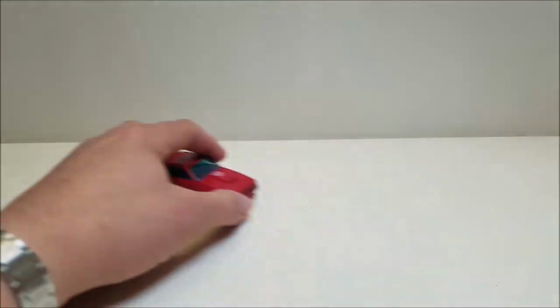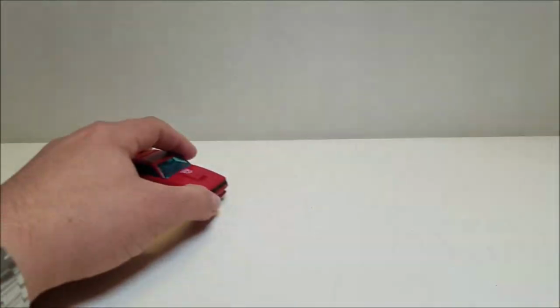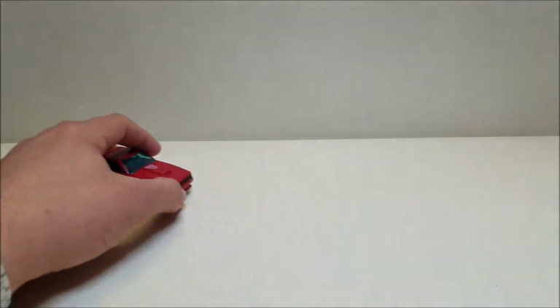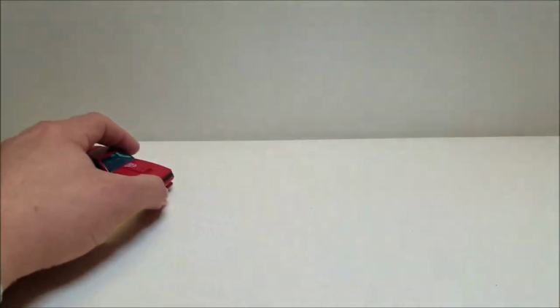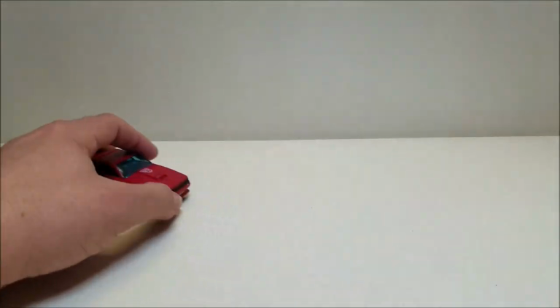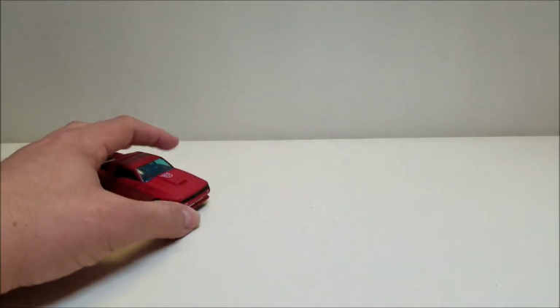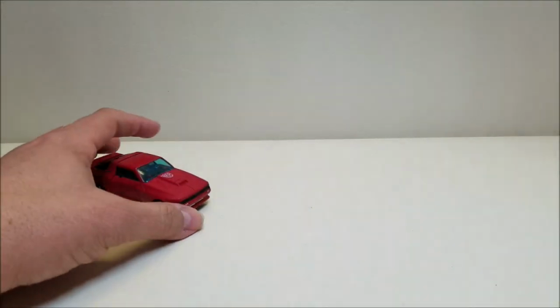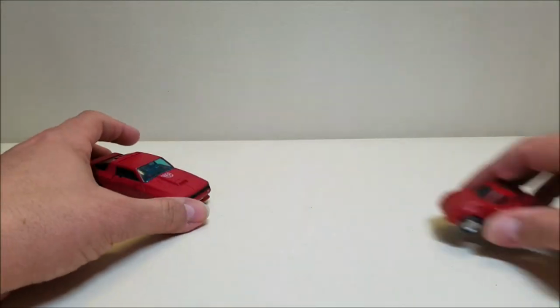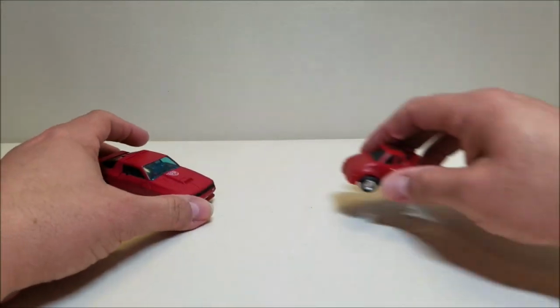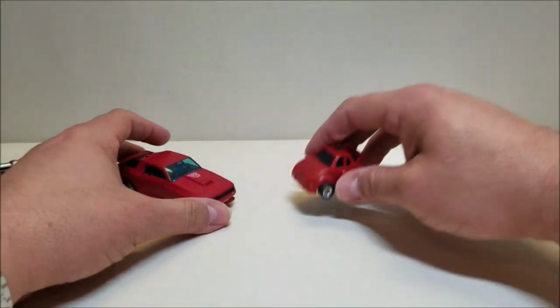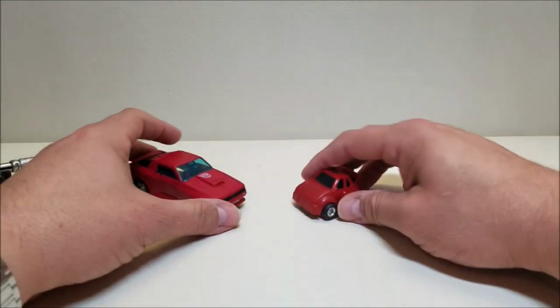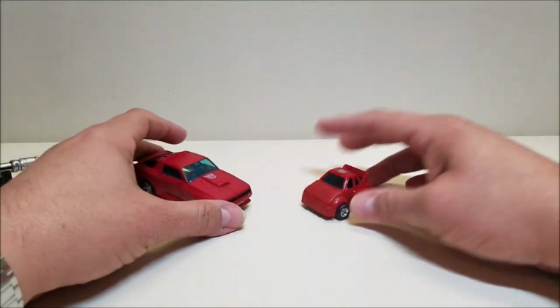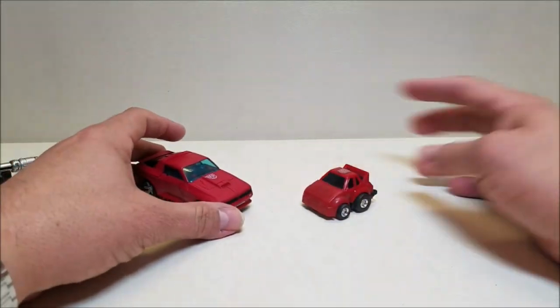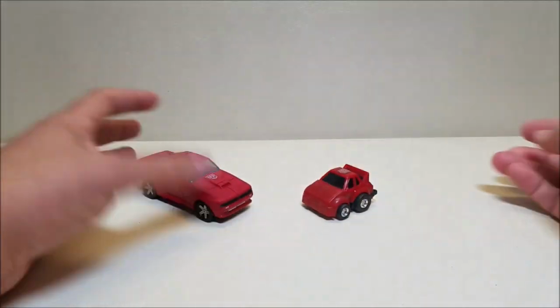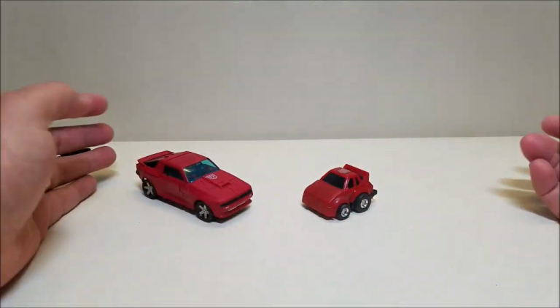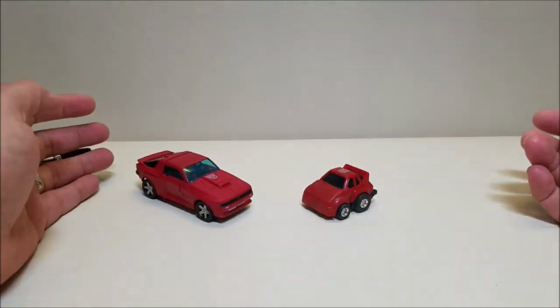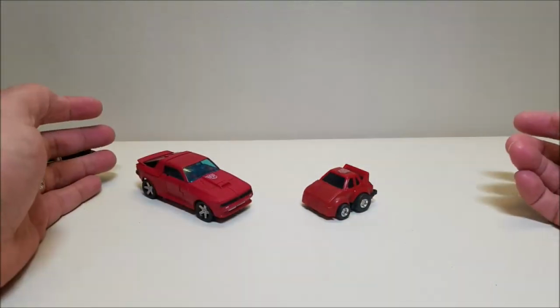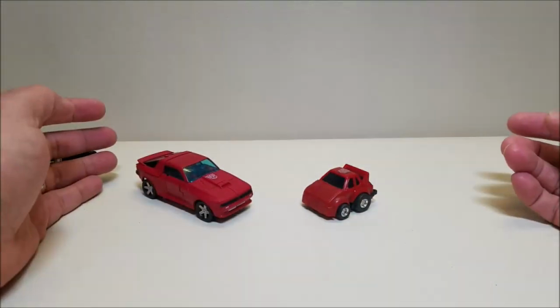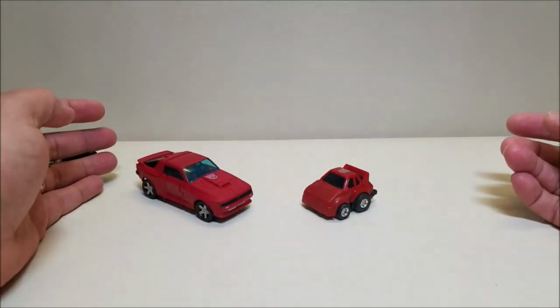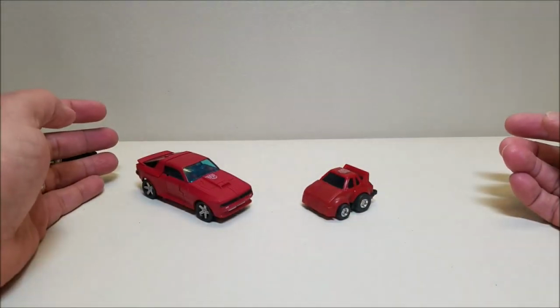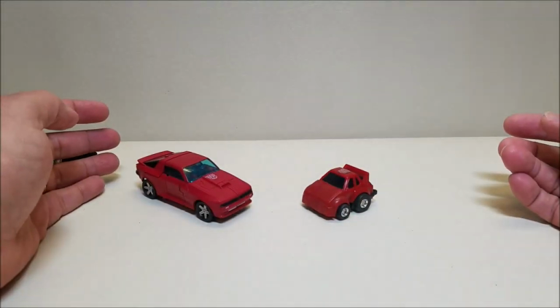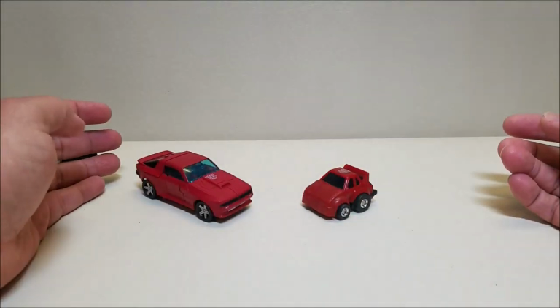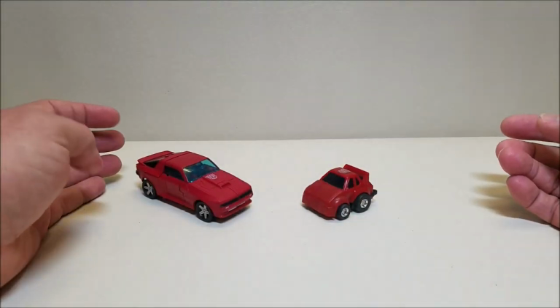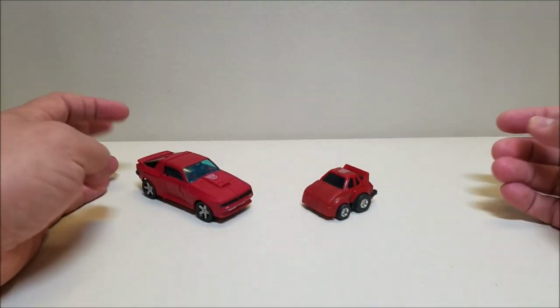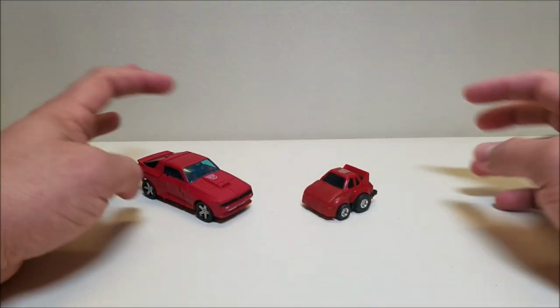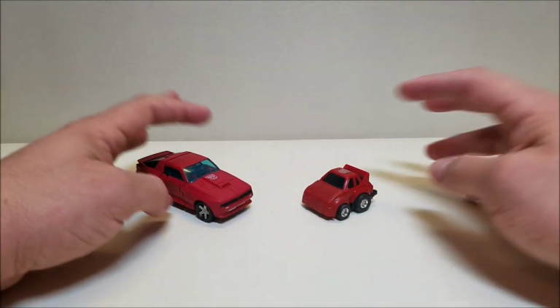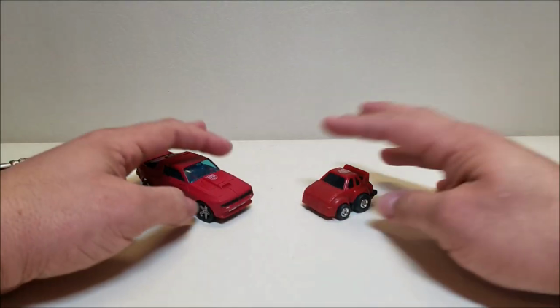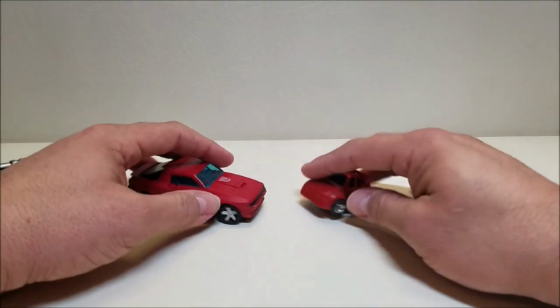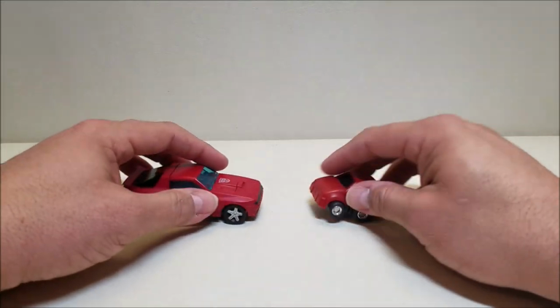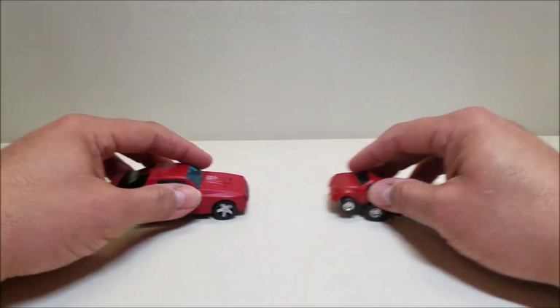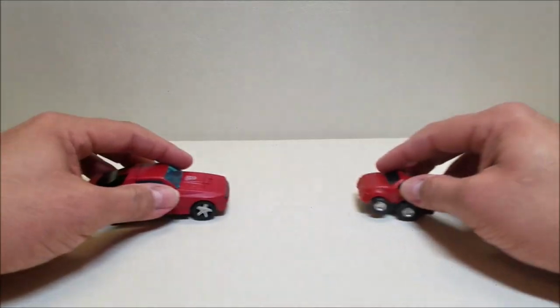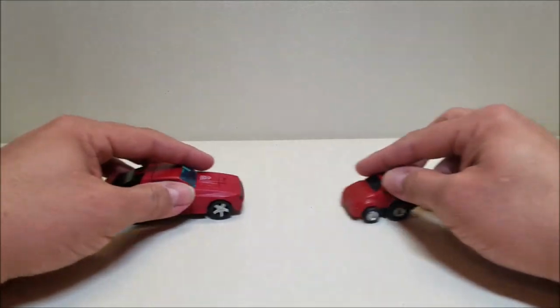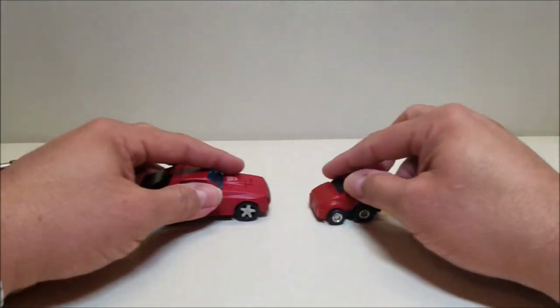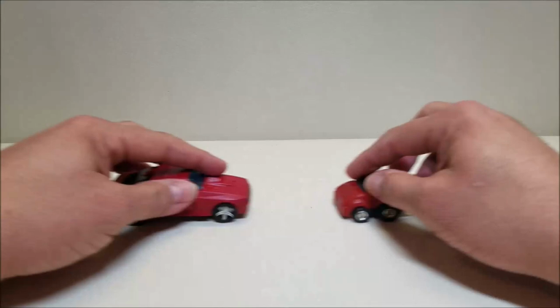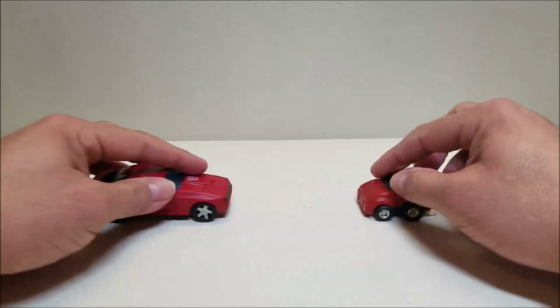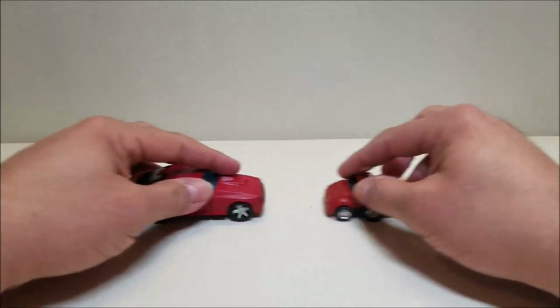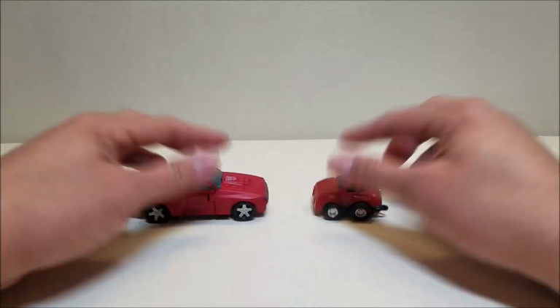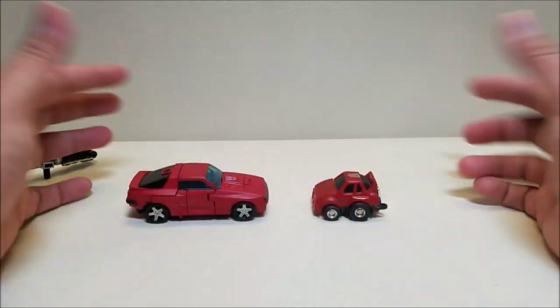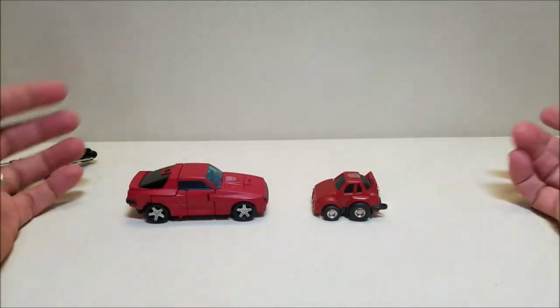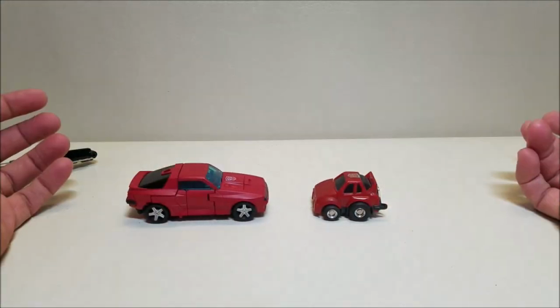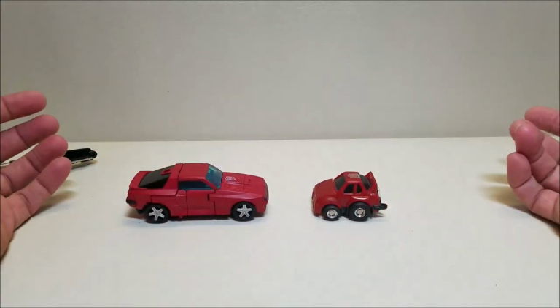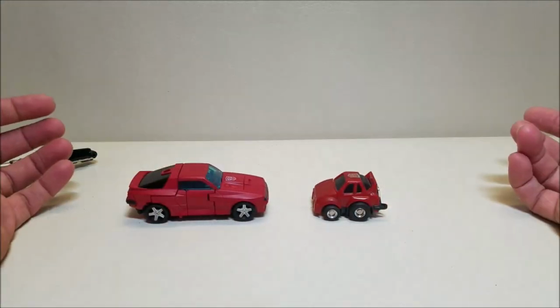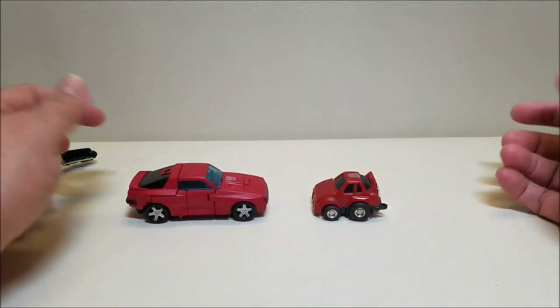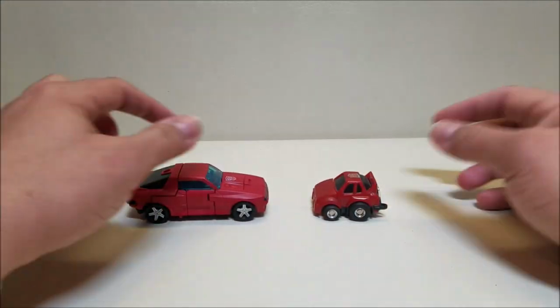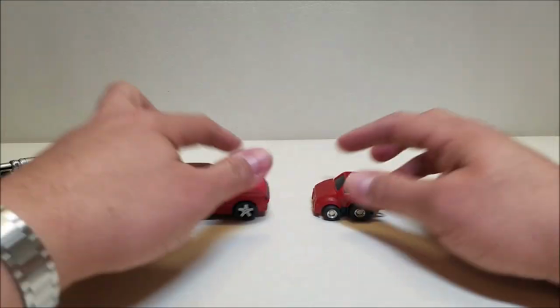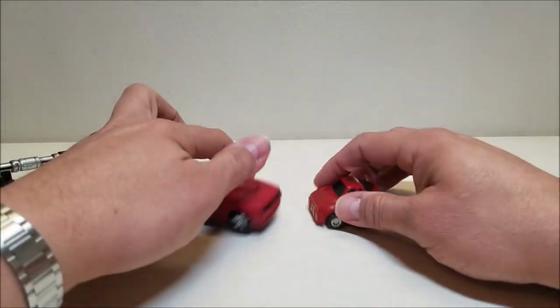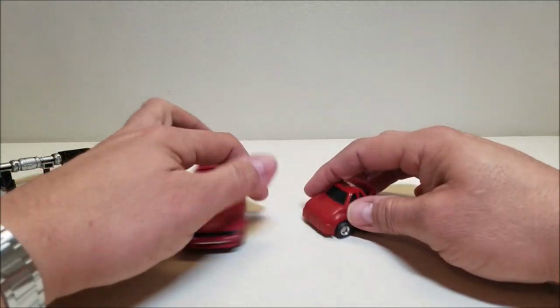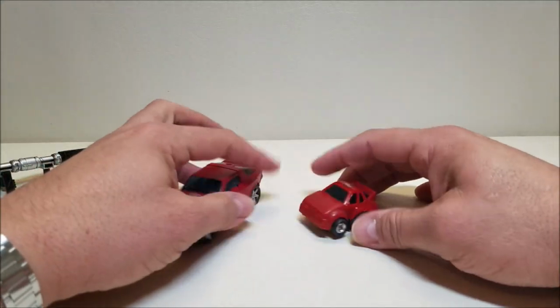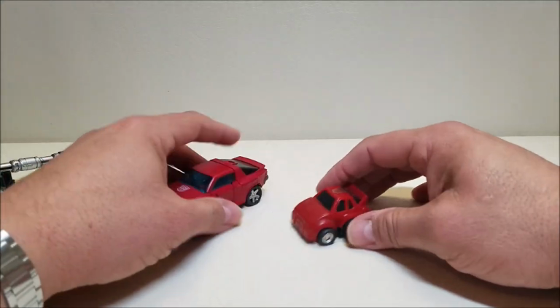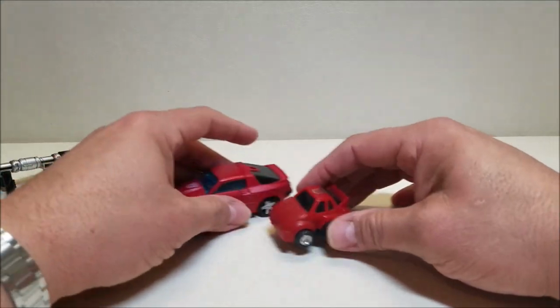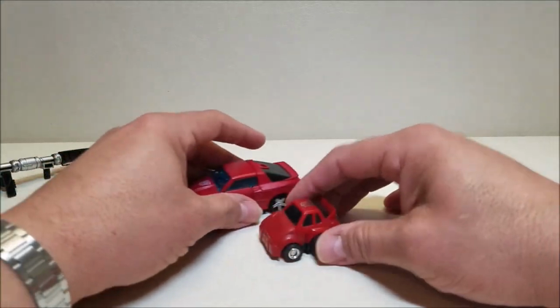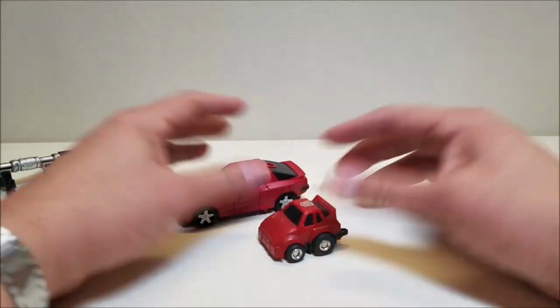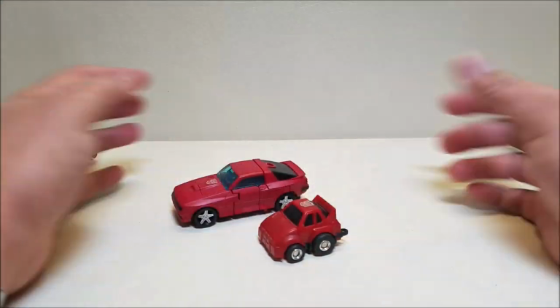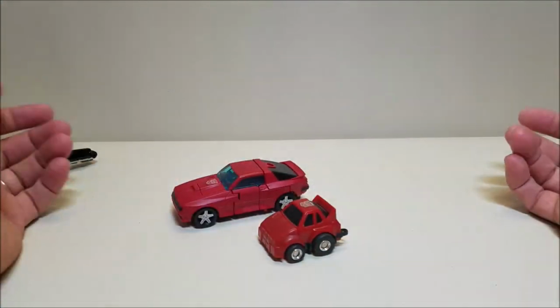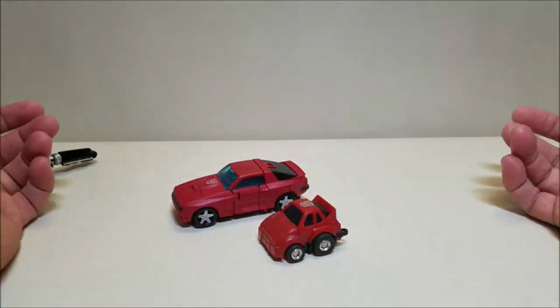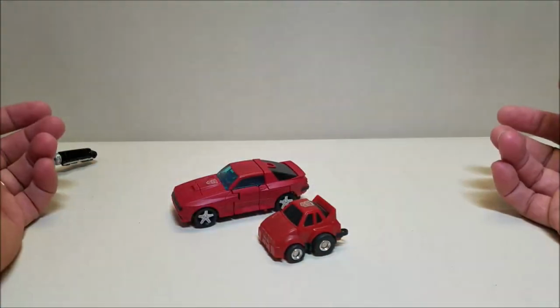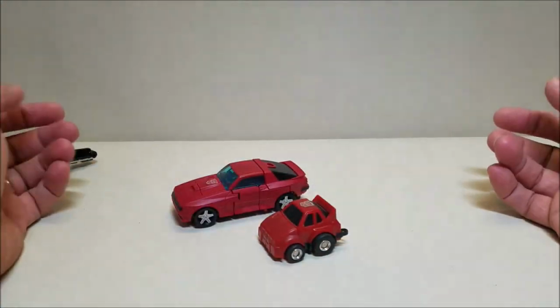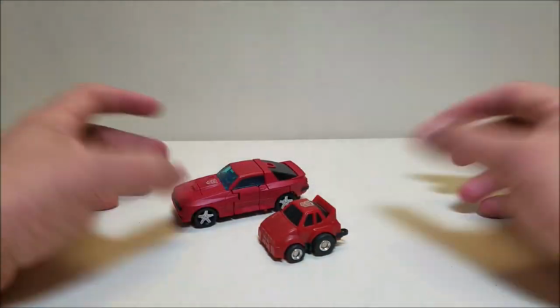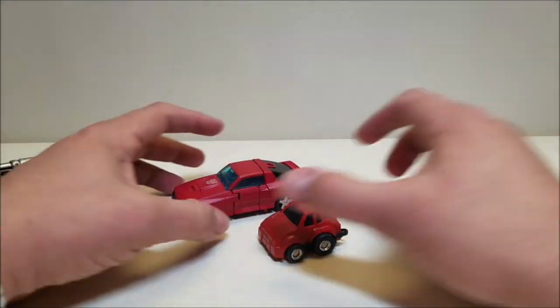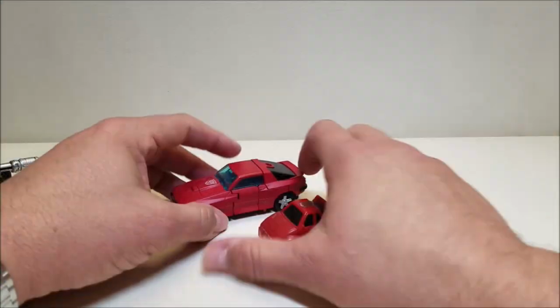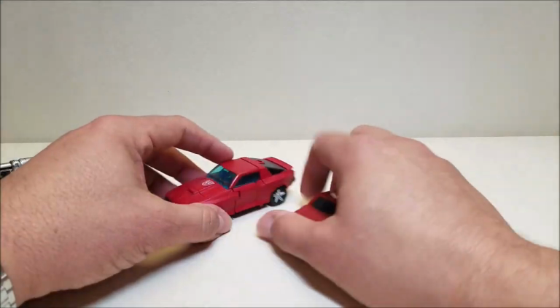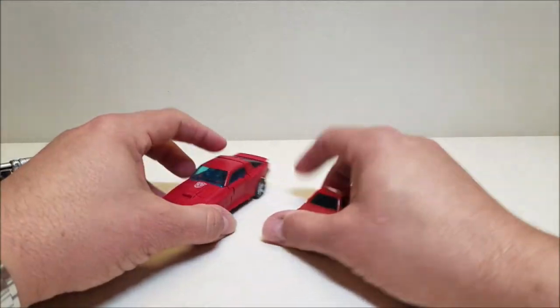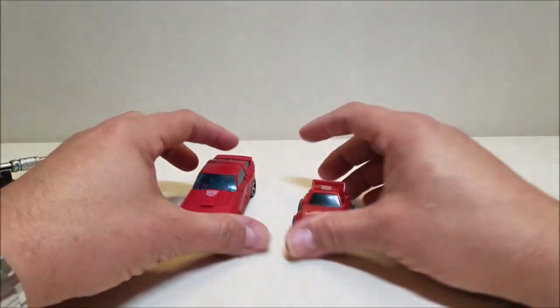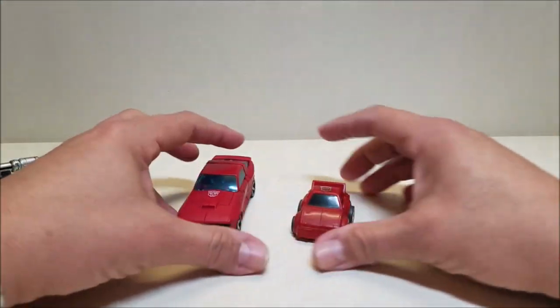For comparison, here he is with G1 Cliffjumper, so you can see what these guys look like together.